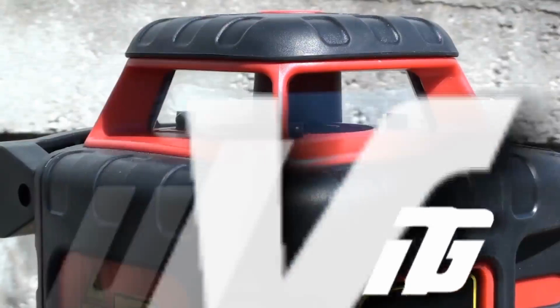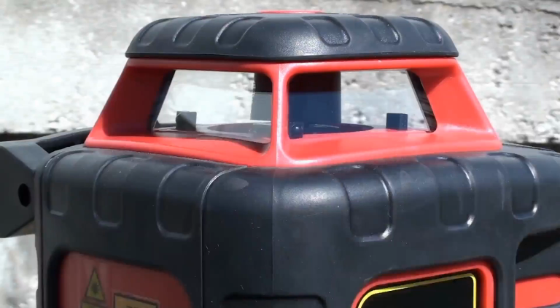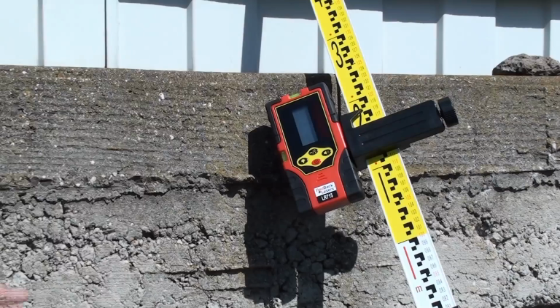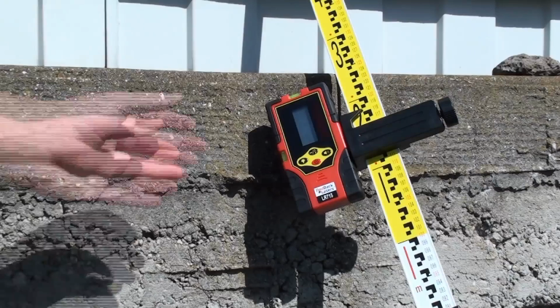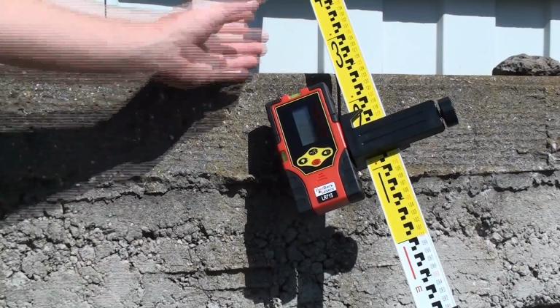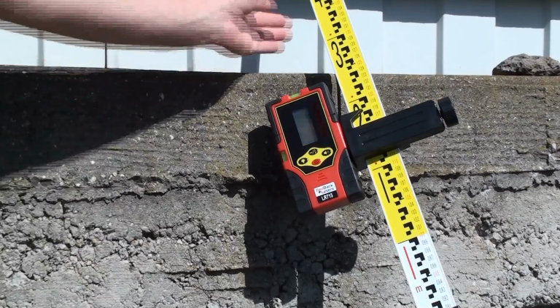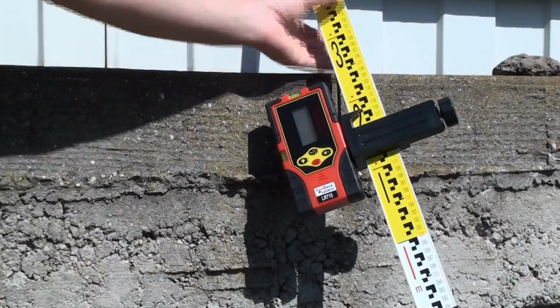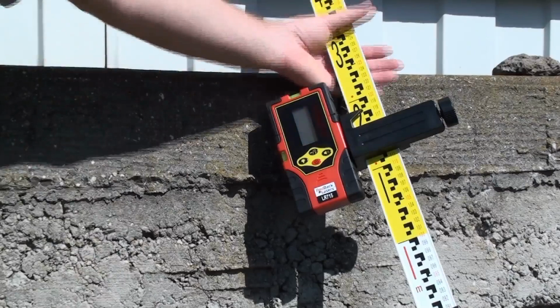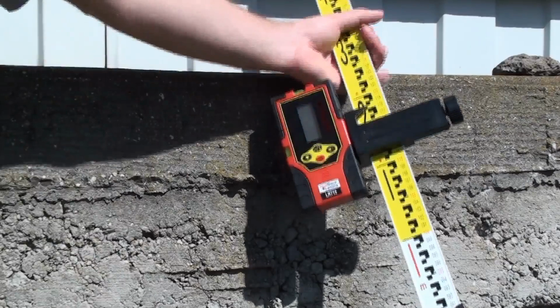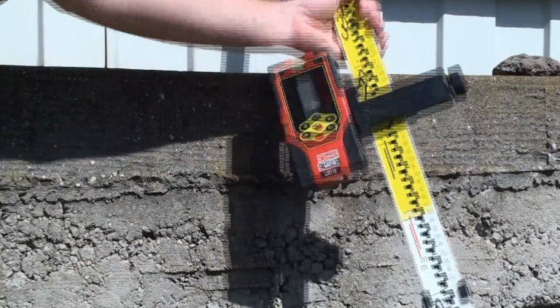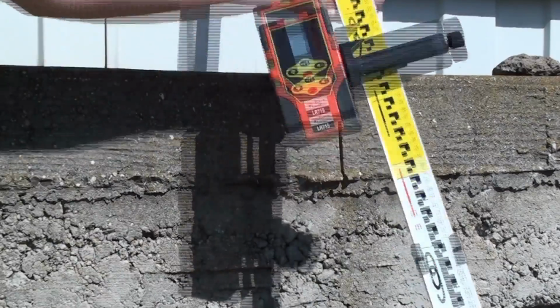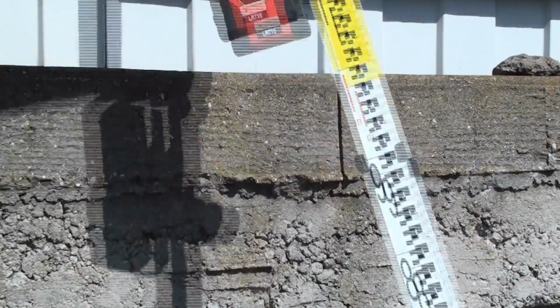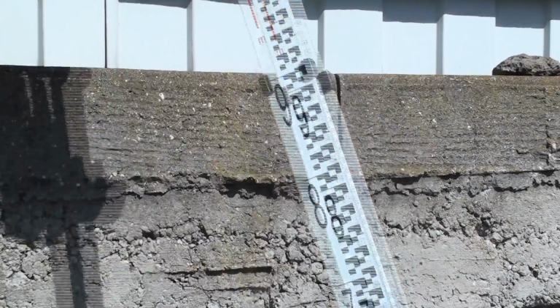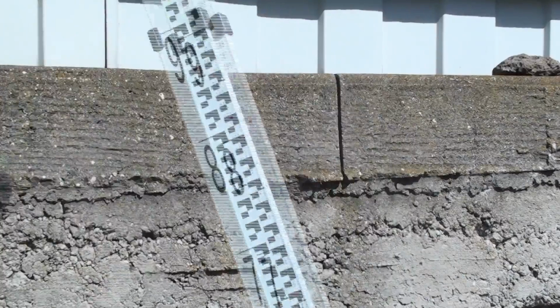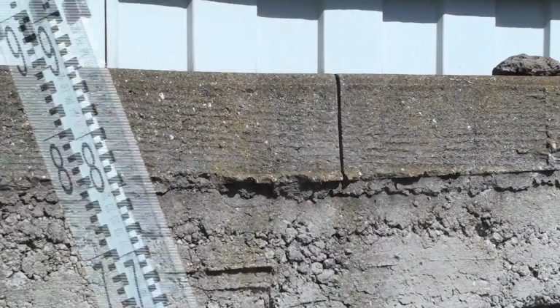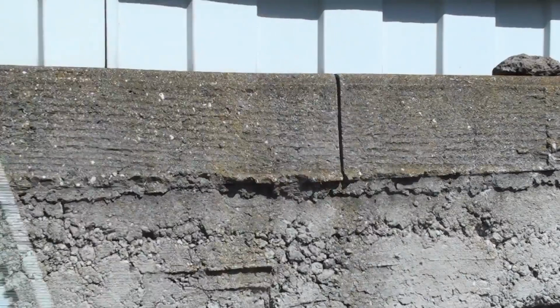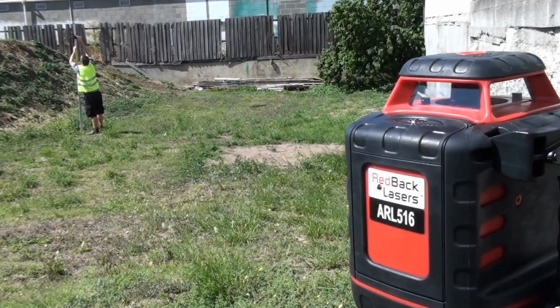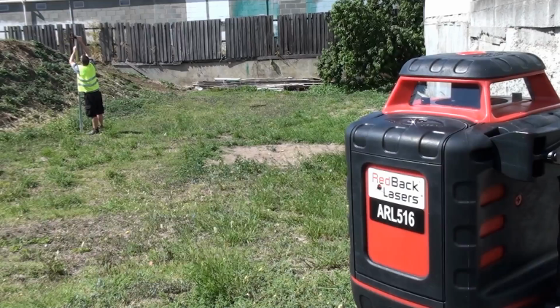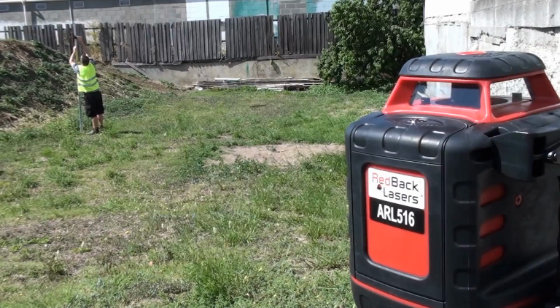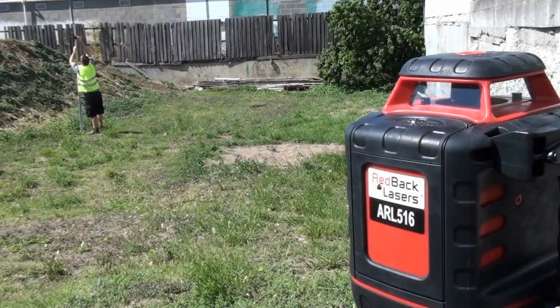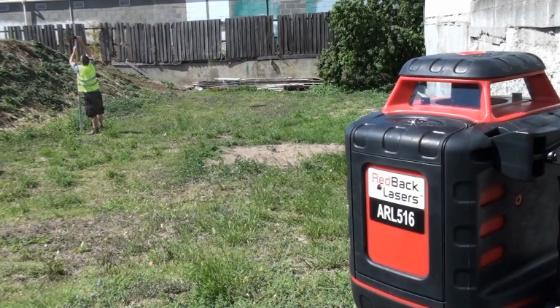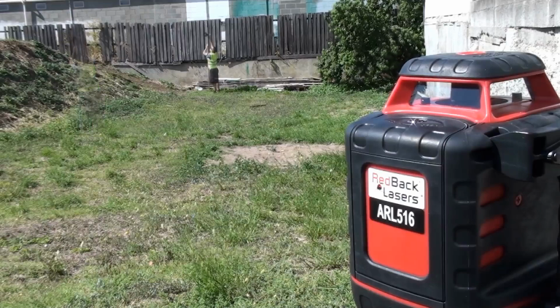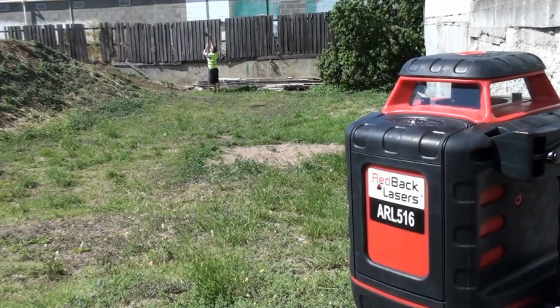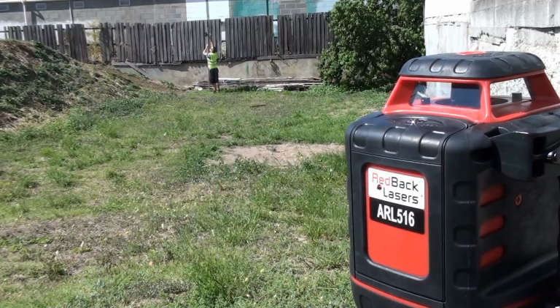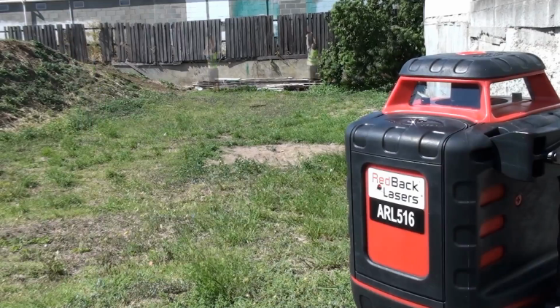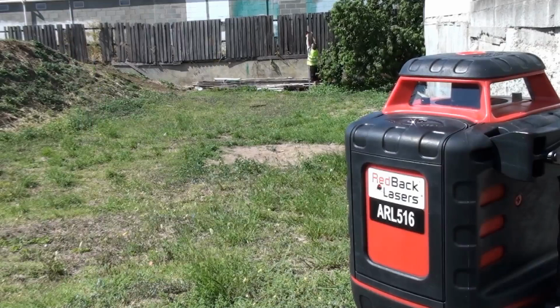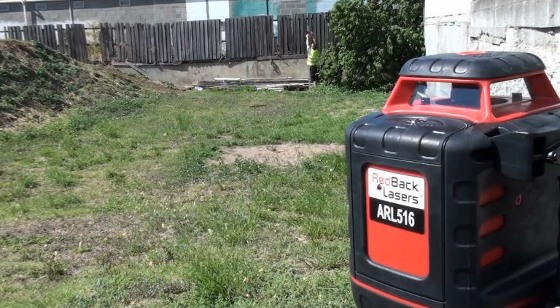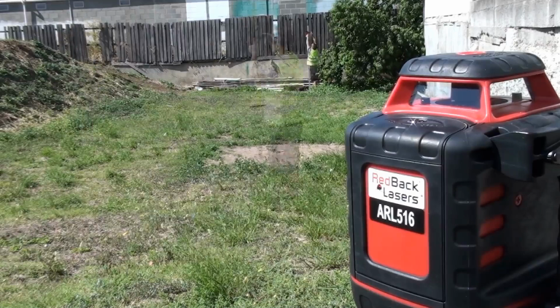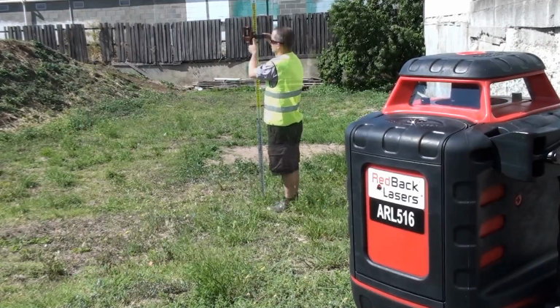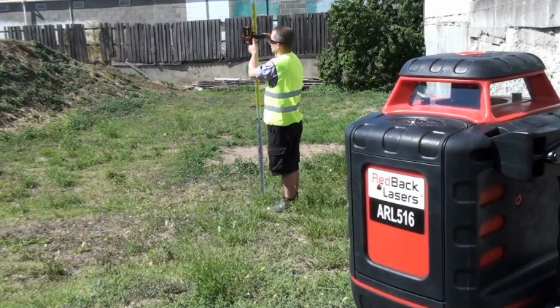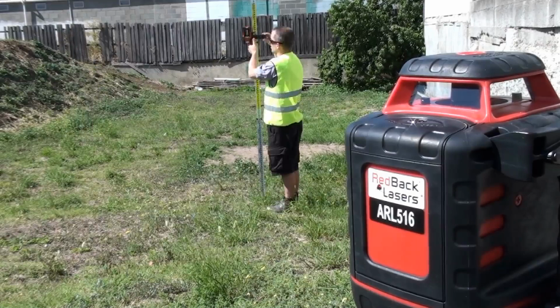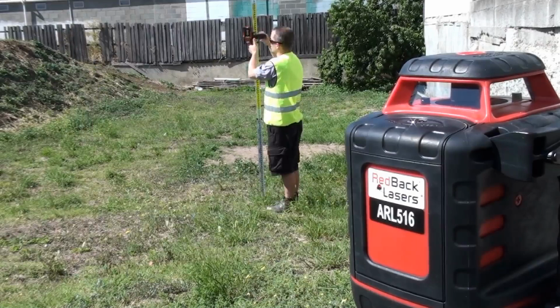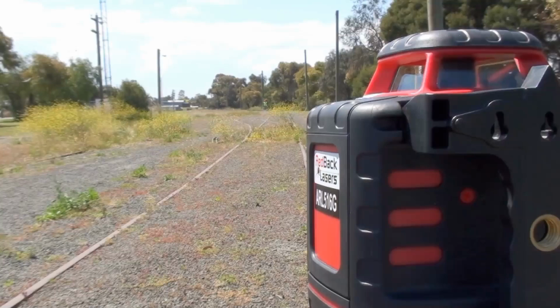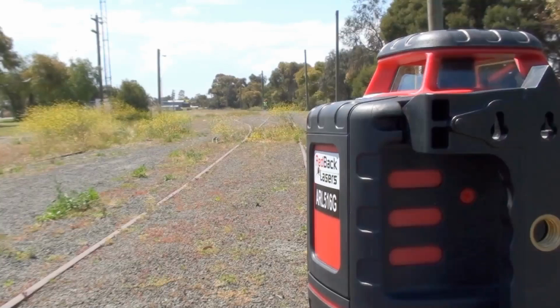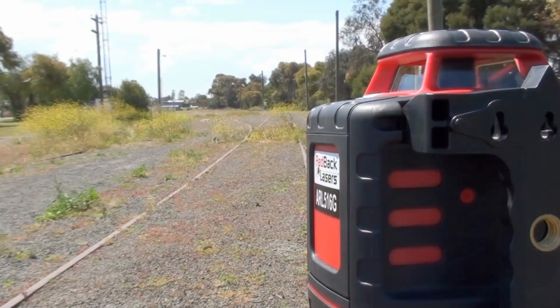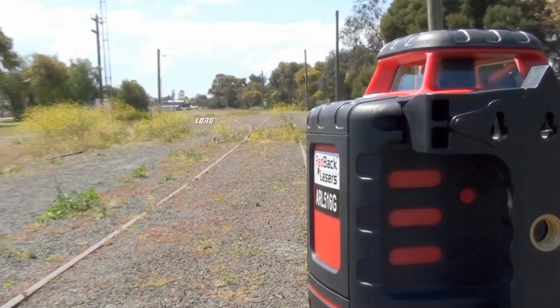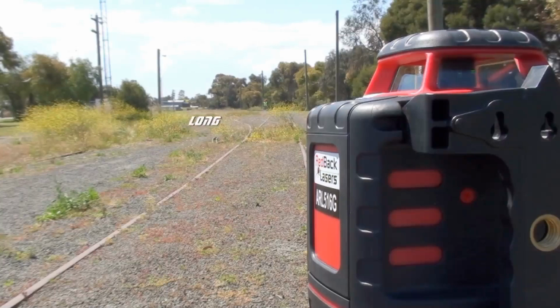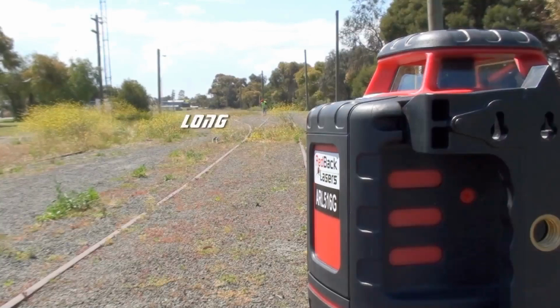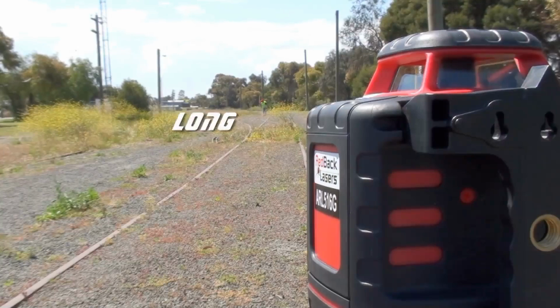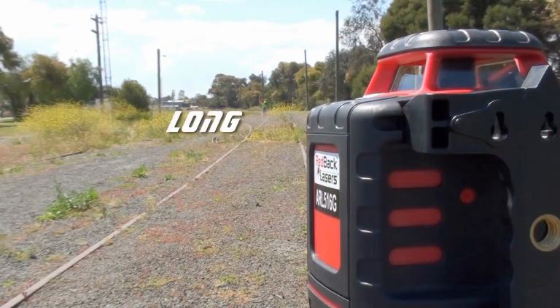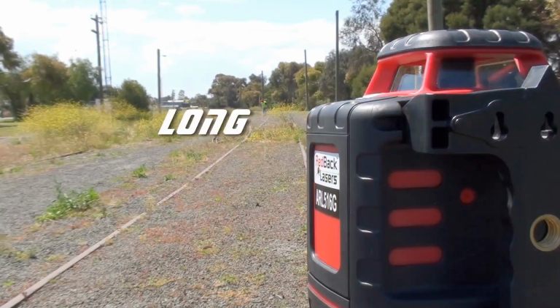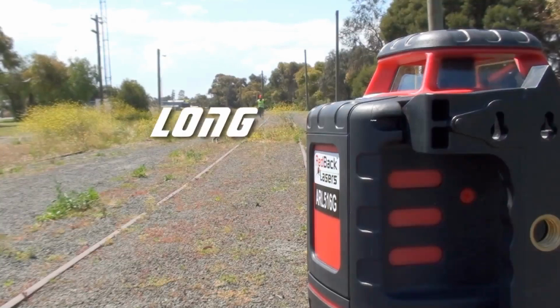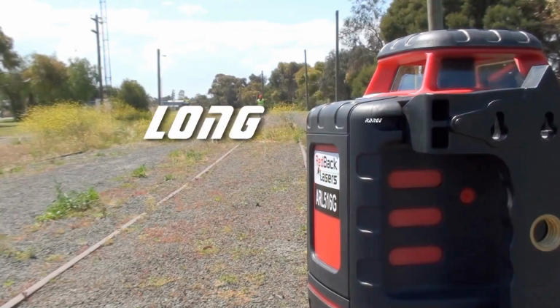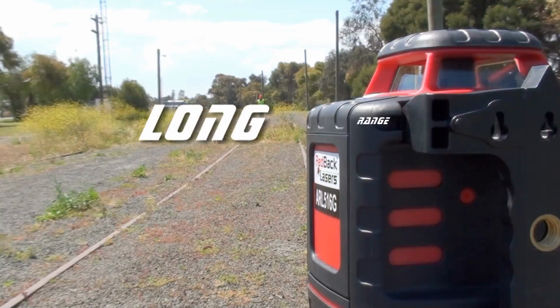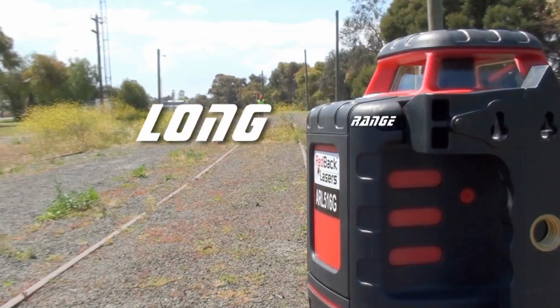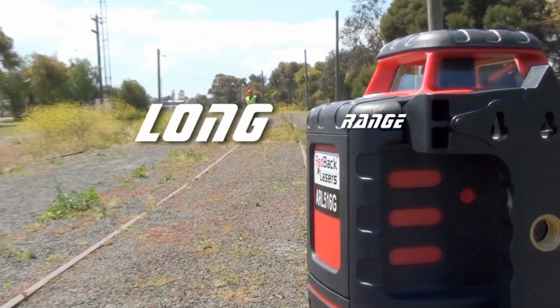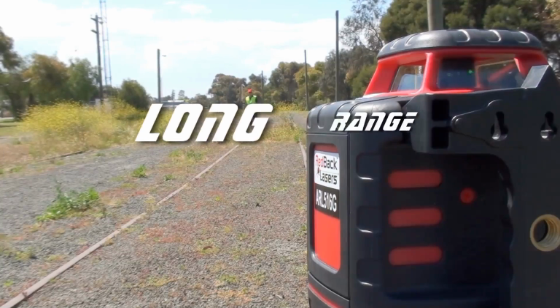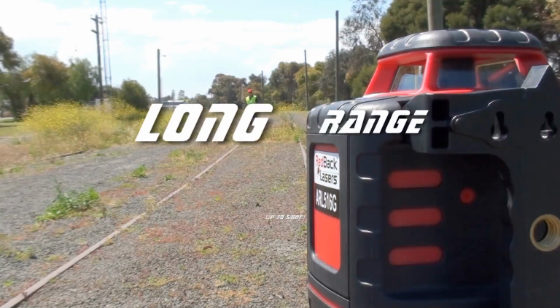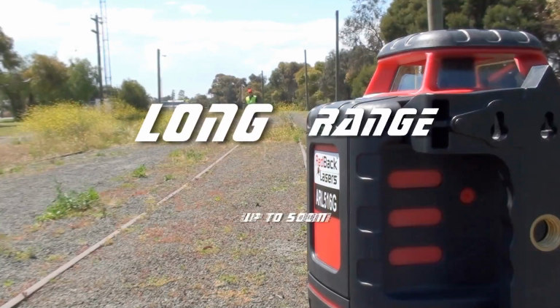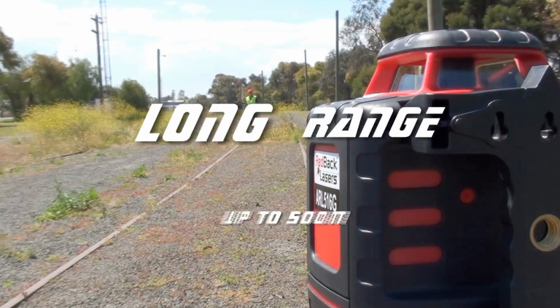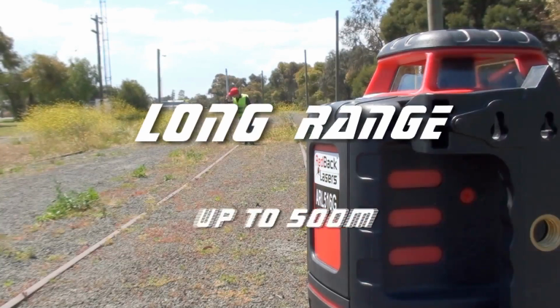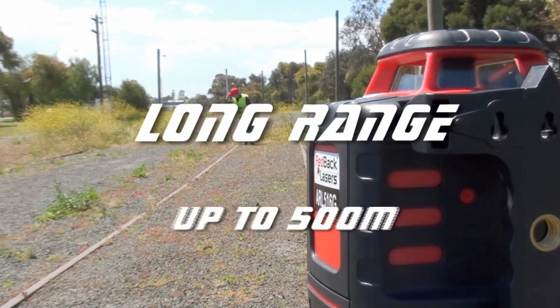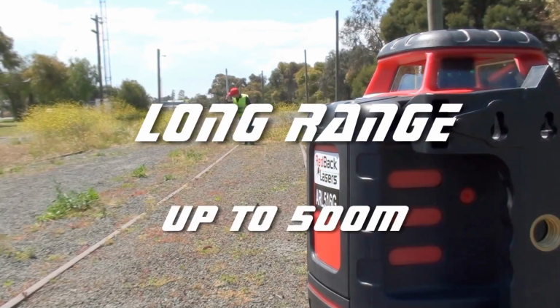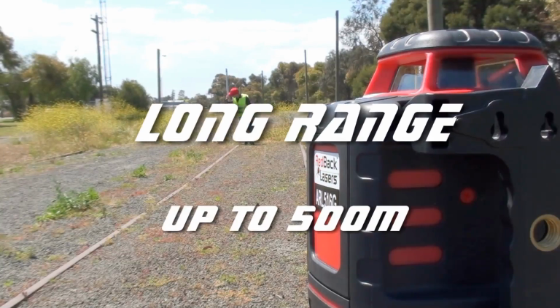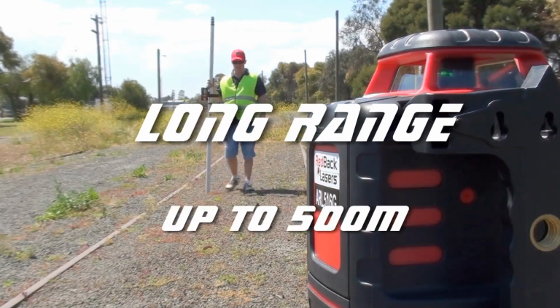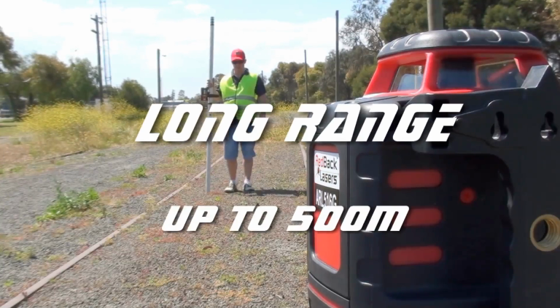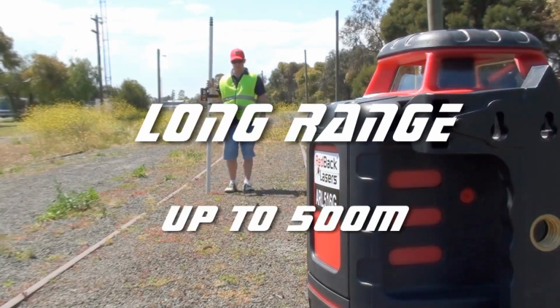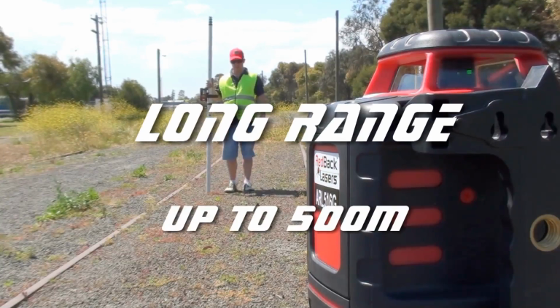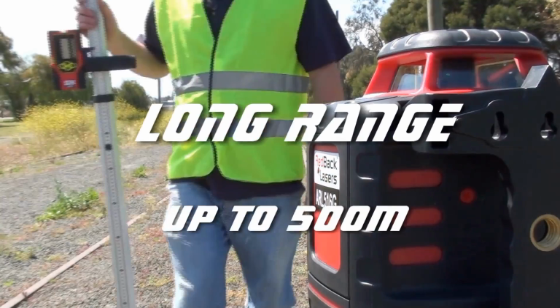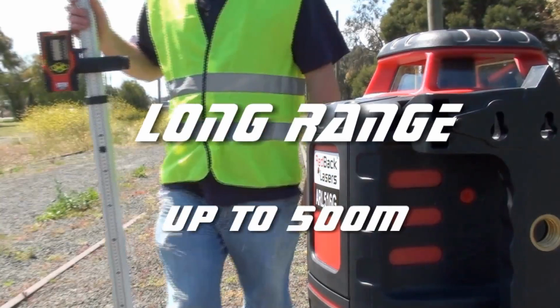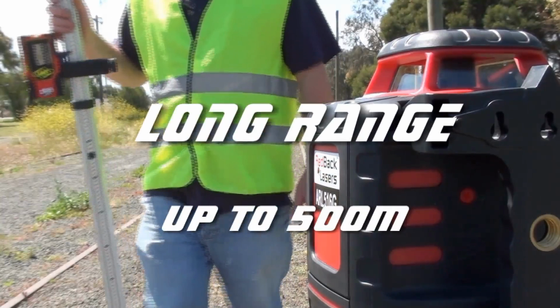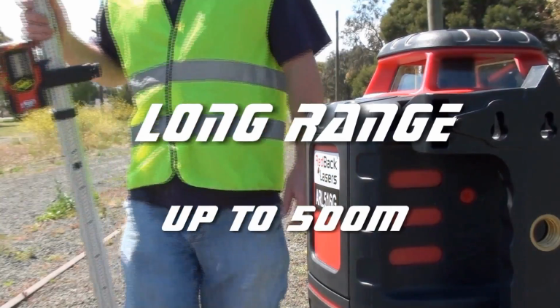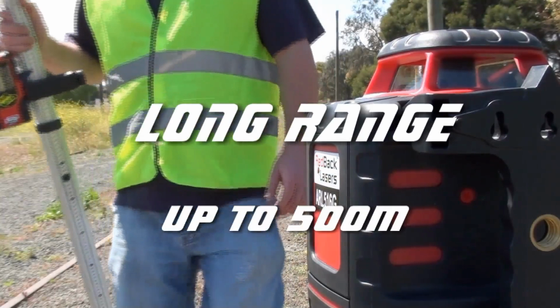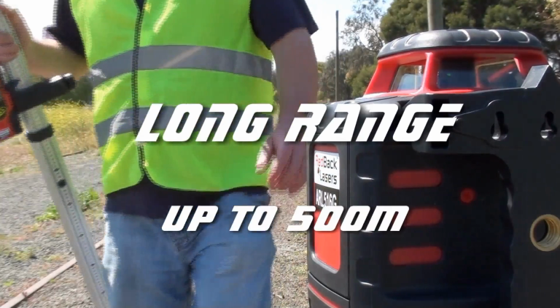Grab your dual-sided receiver and get to work. With its working diameter of up to 500 metres, you'll cover your entire worksite.